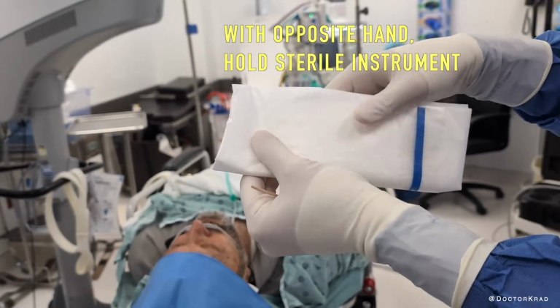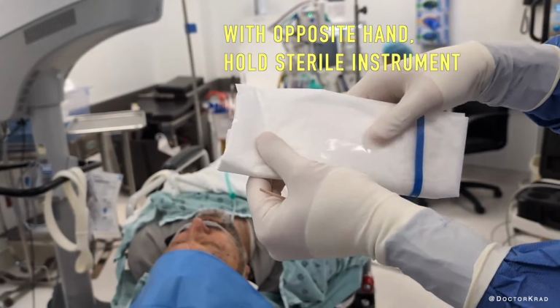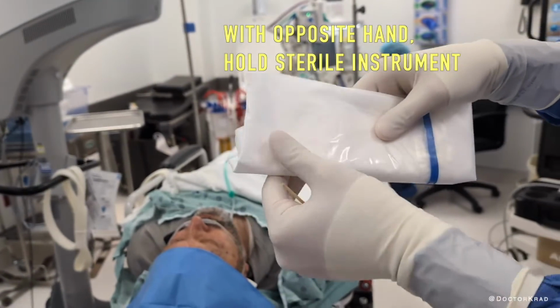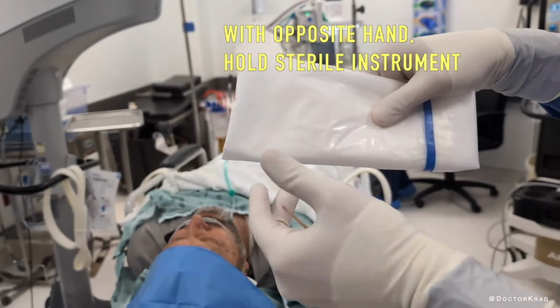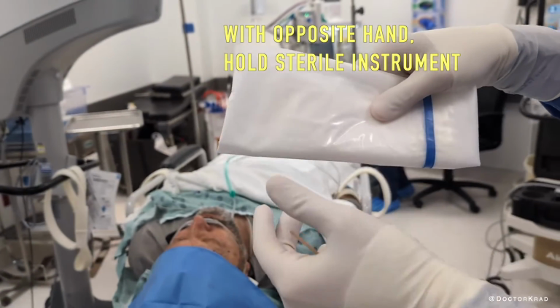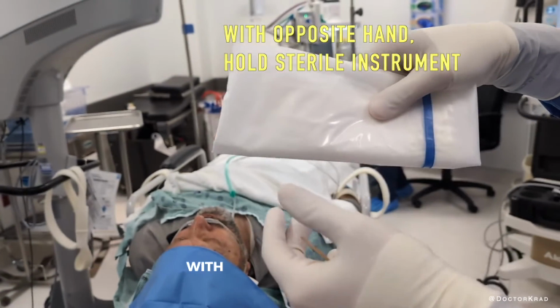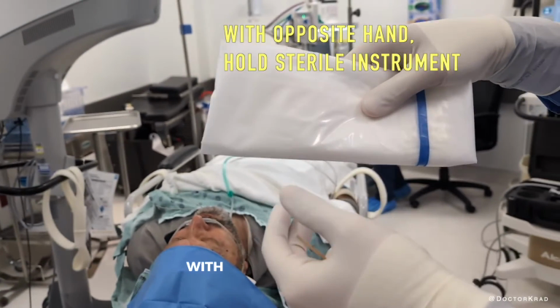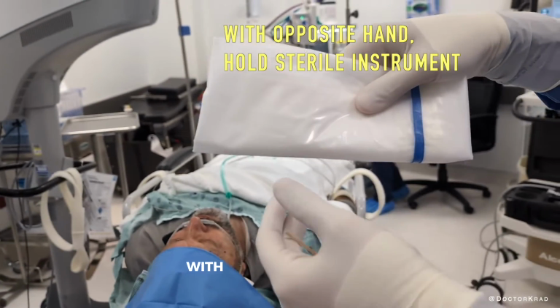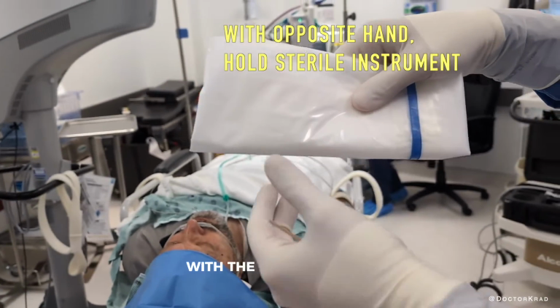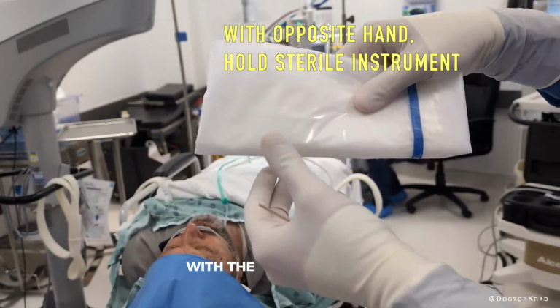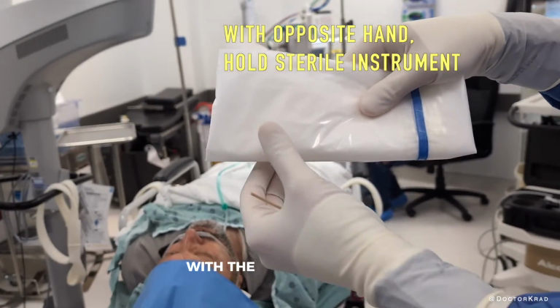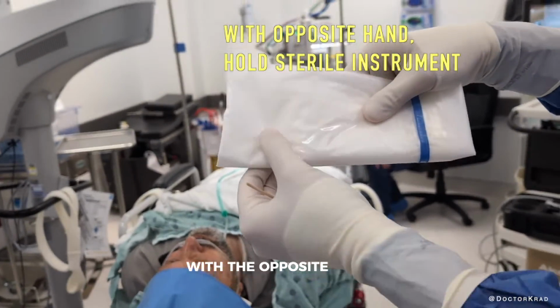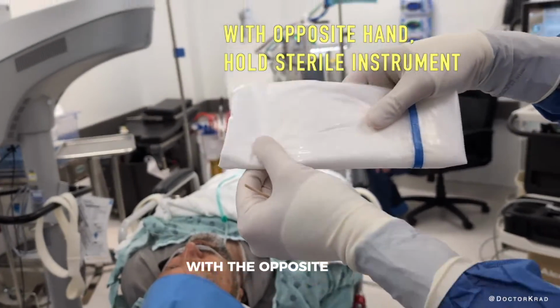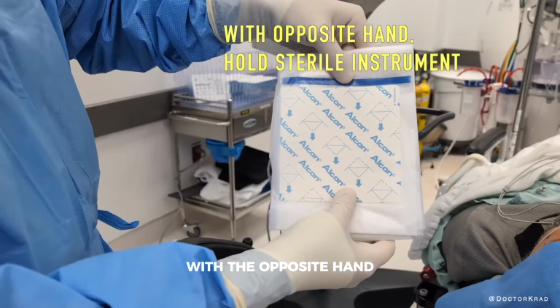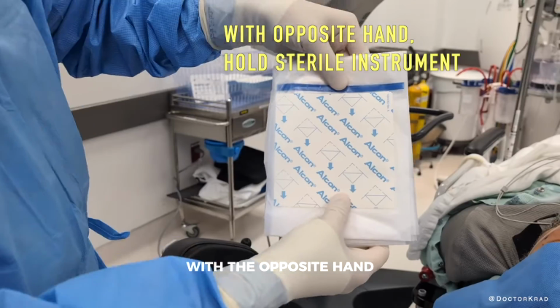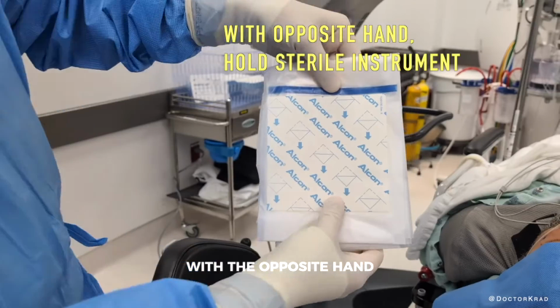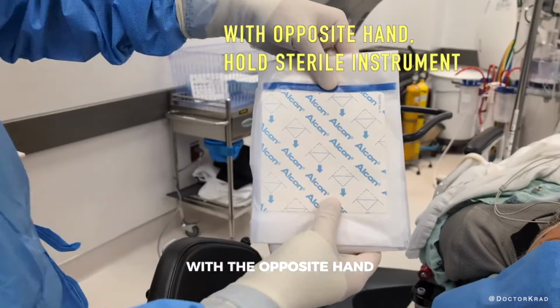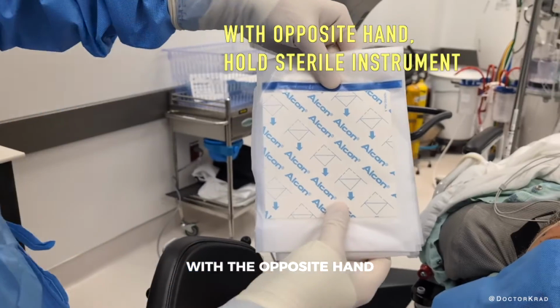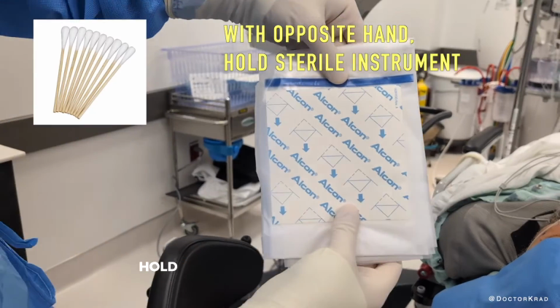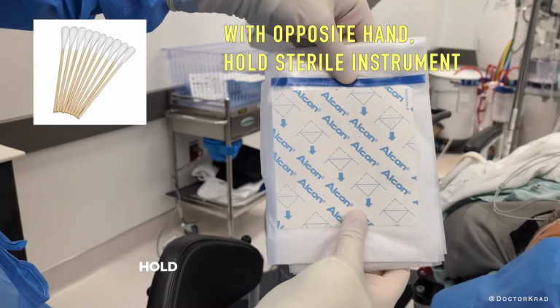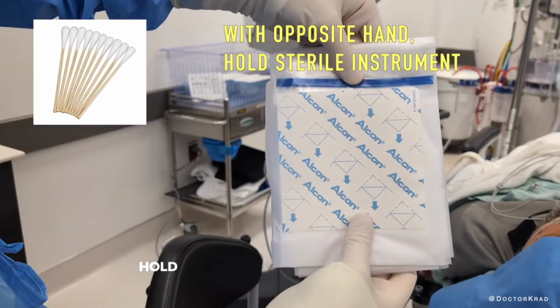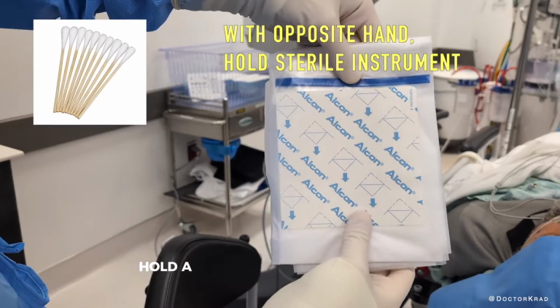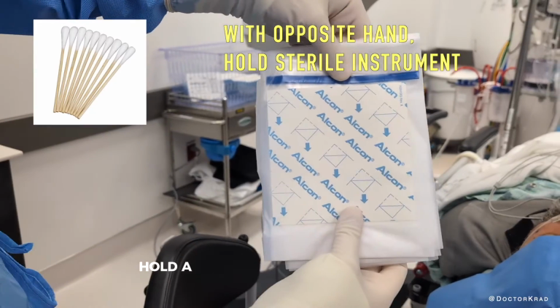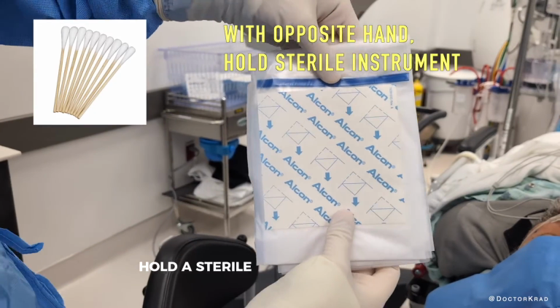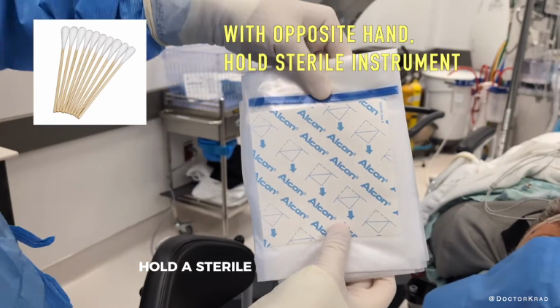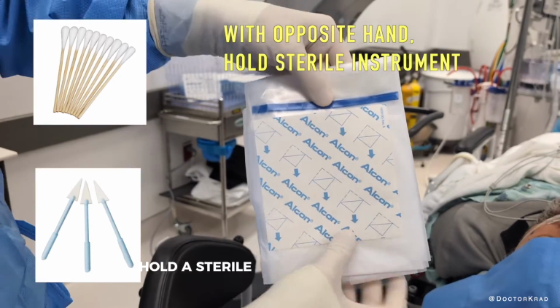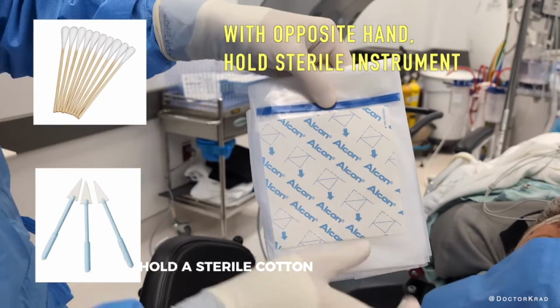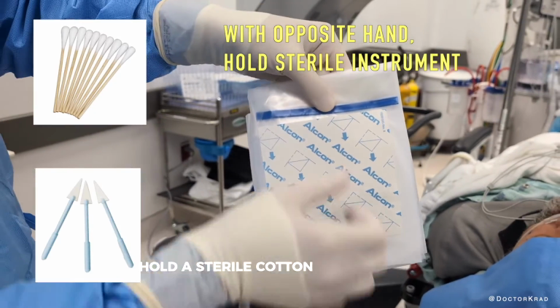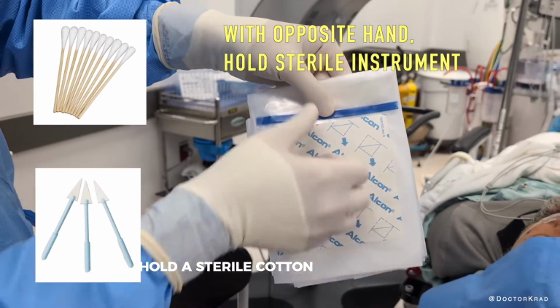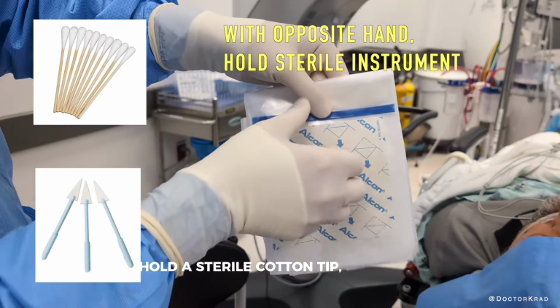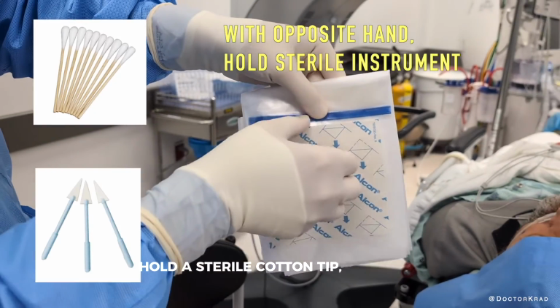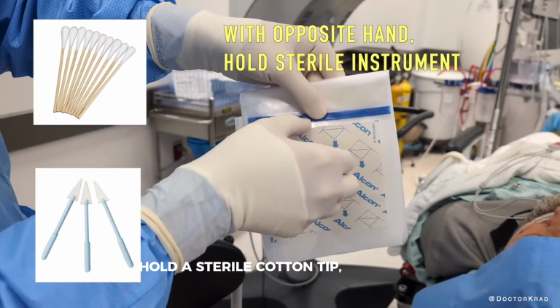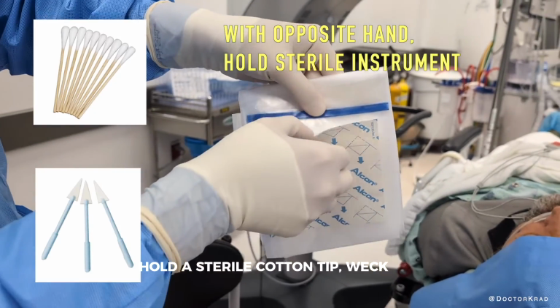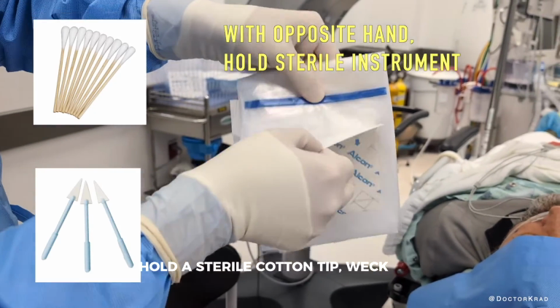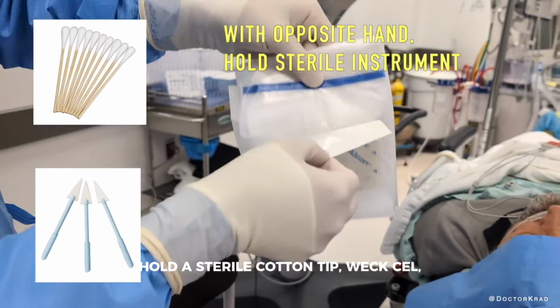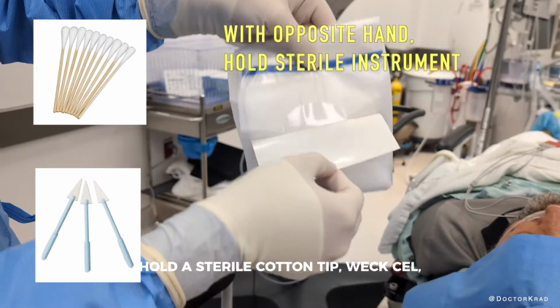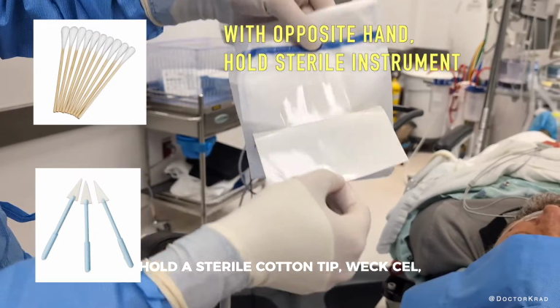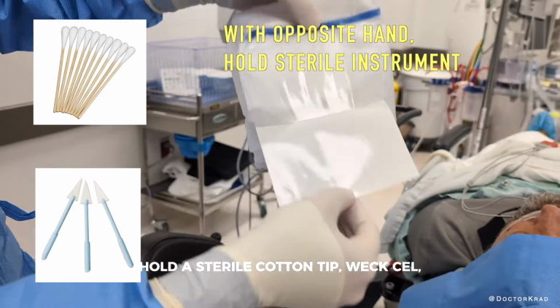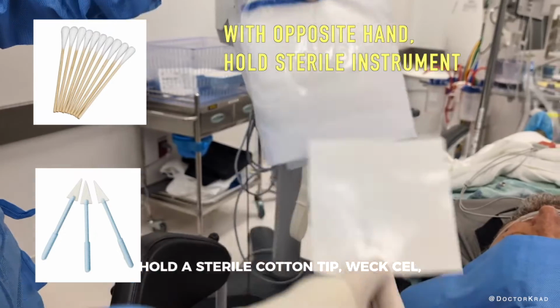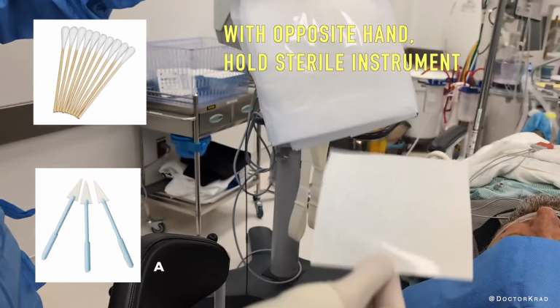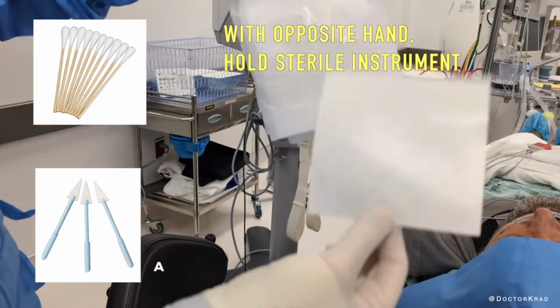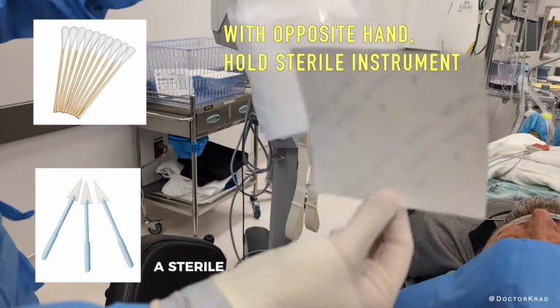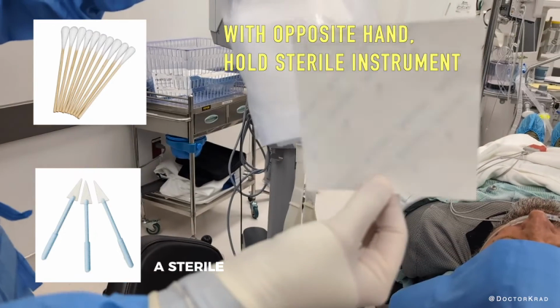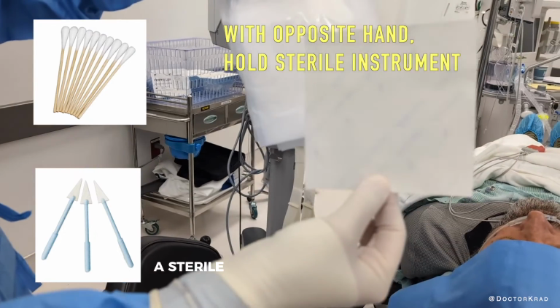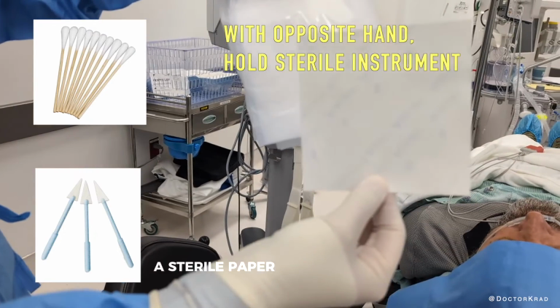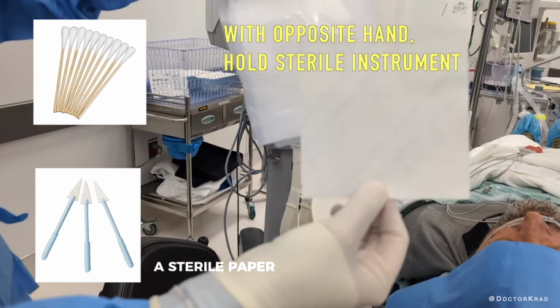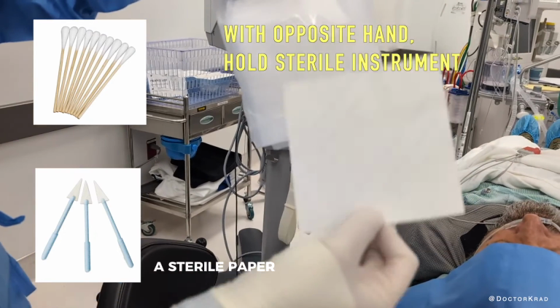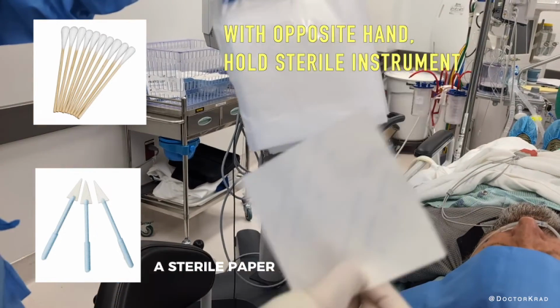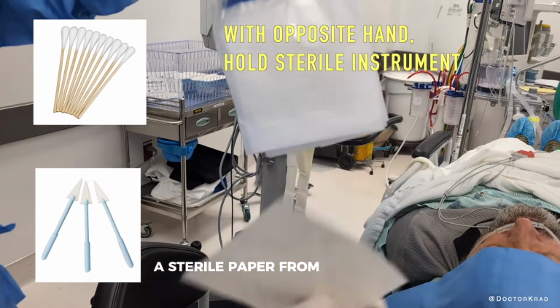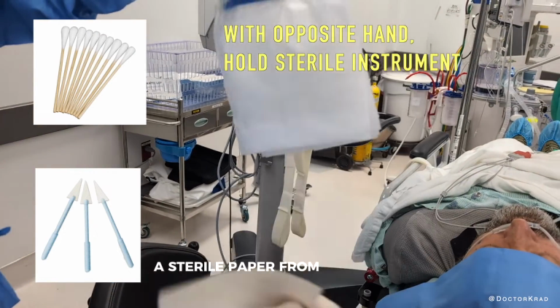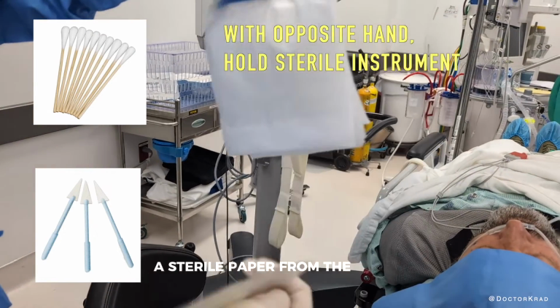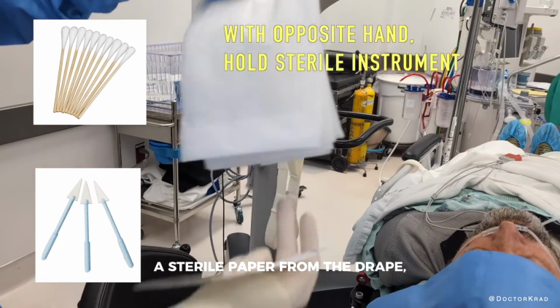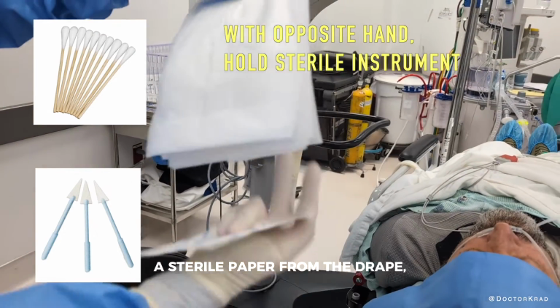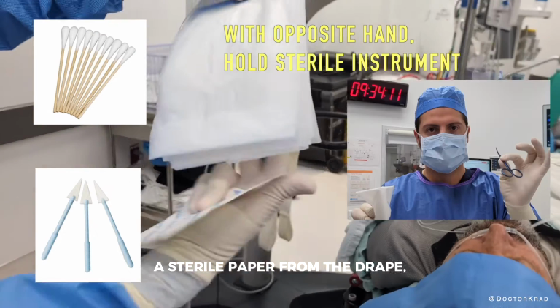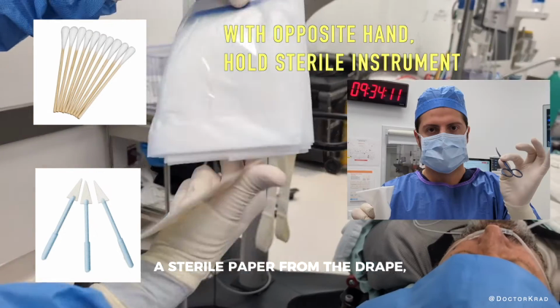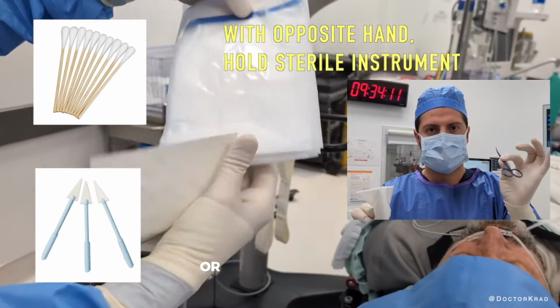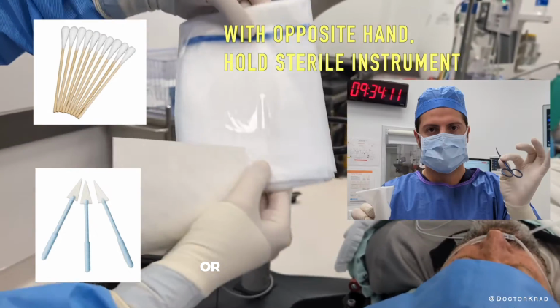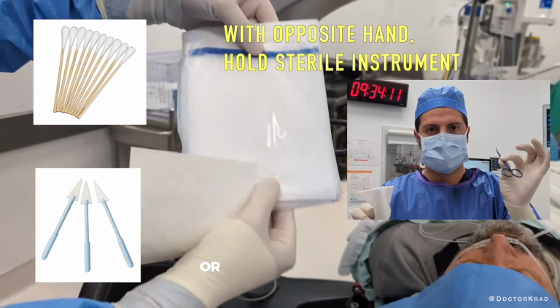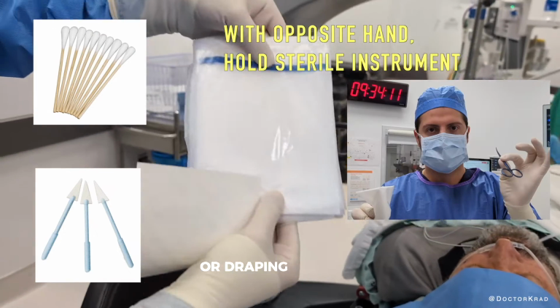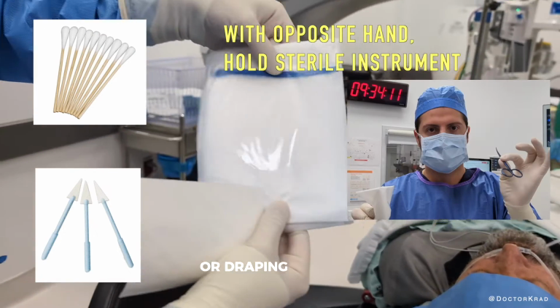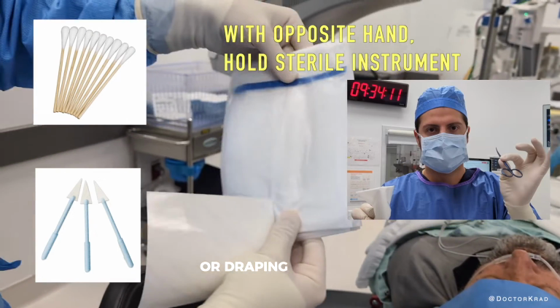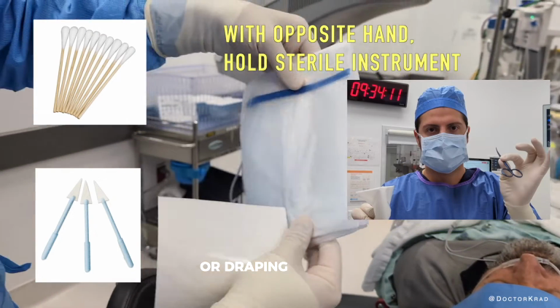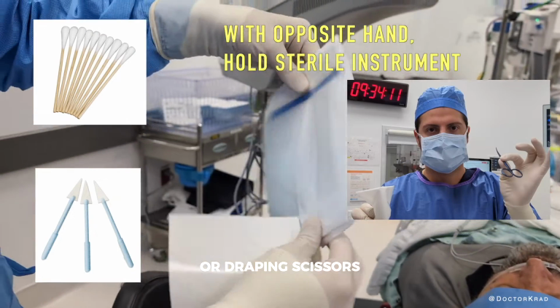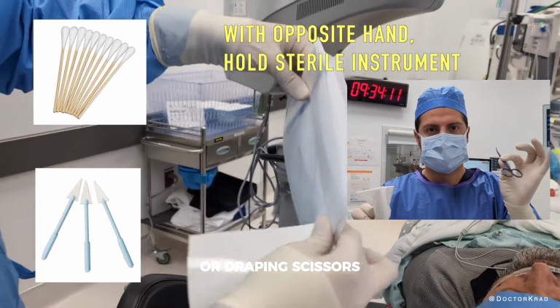With the opposite hand, hold a sterile cotton tip, Weck-Cel, a sterile paper from the drape, or draping scissors.